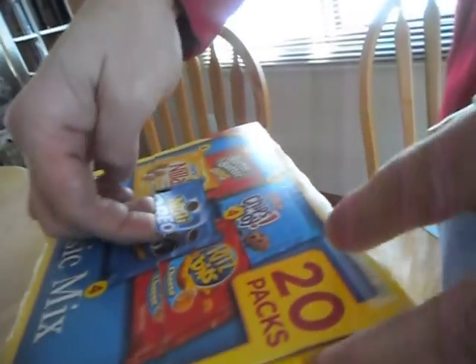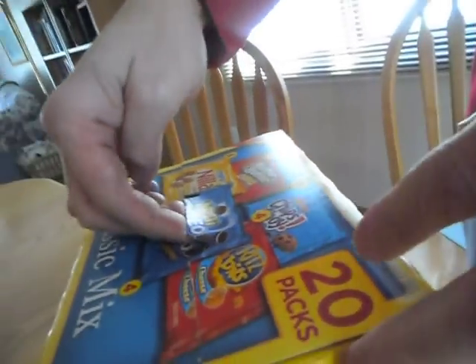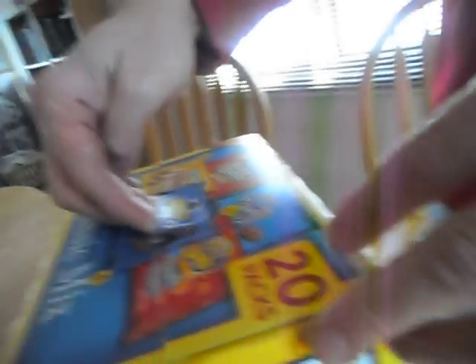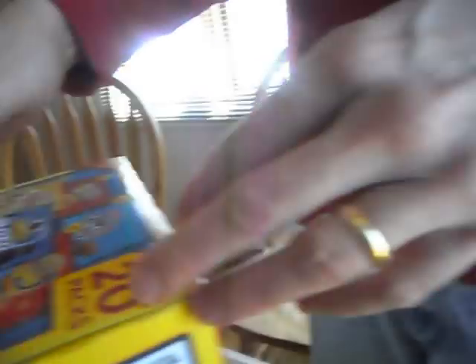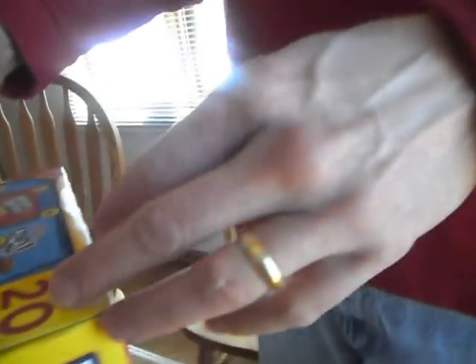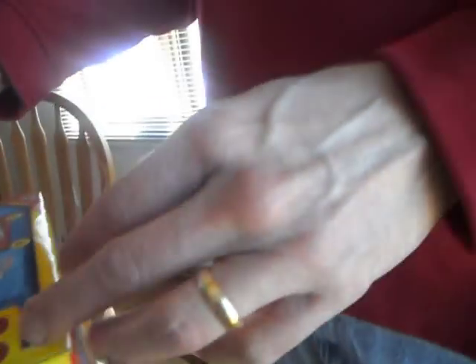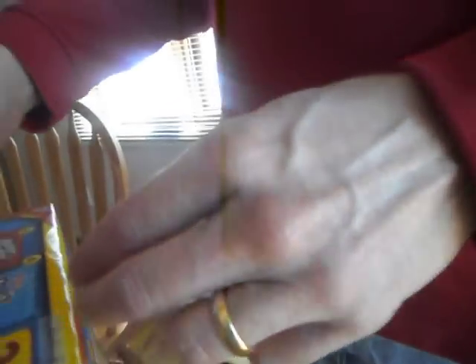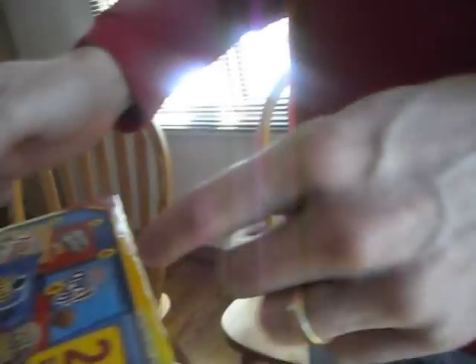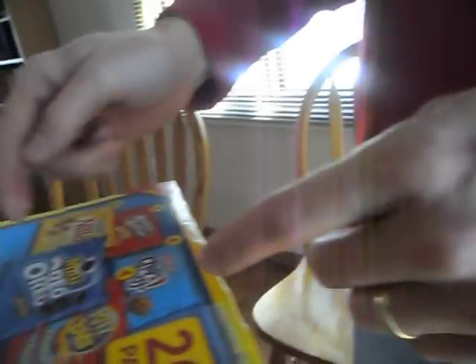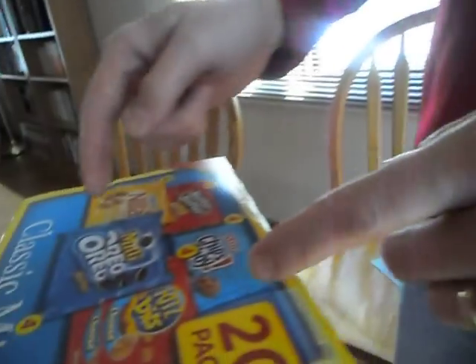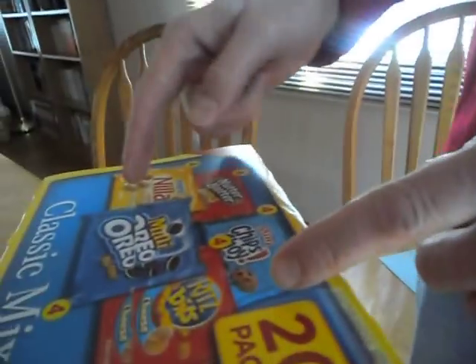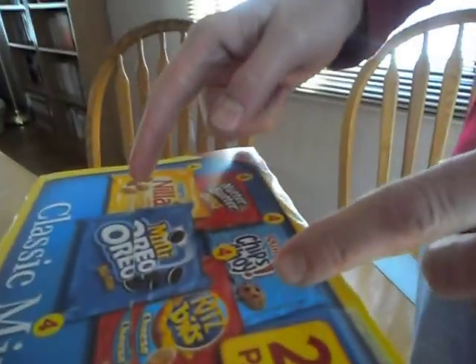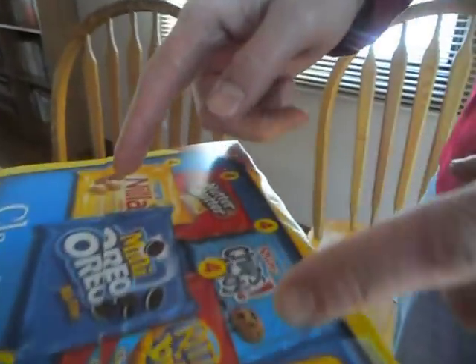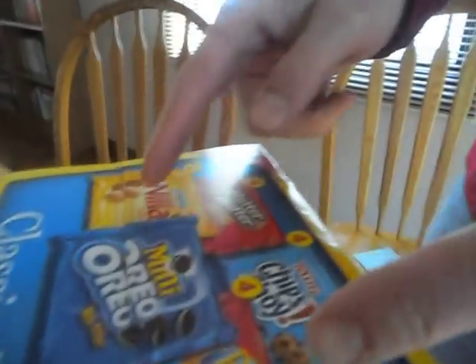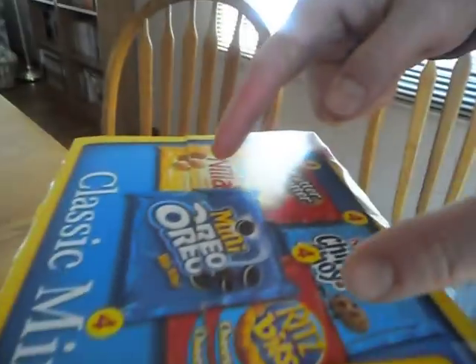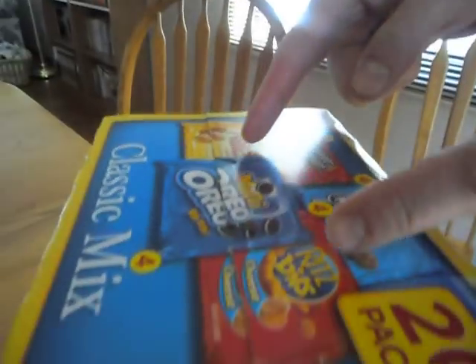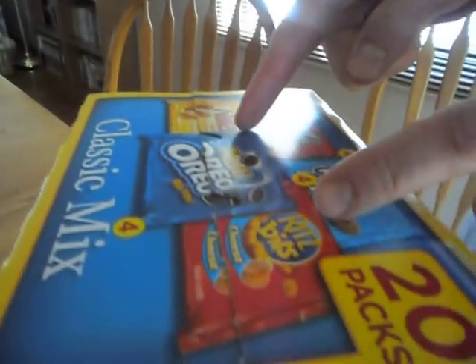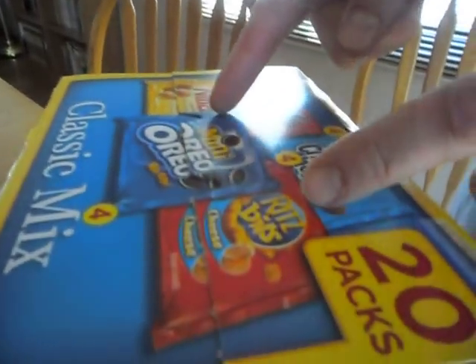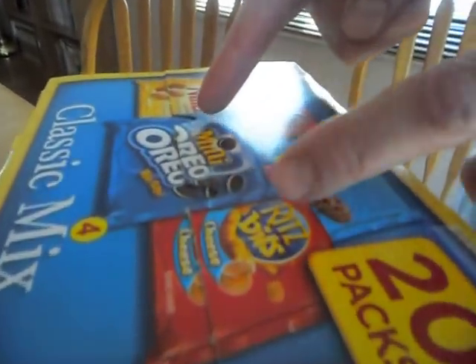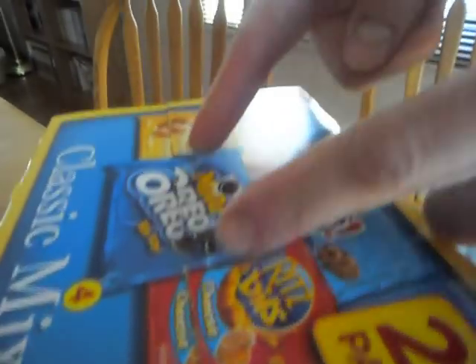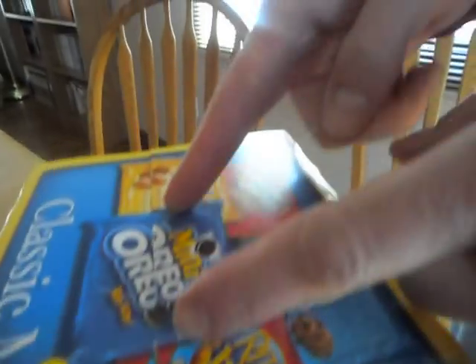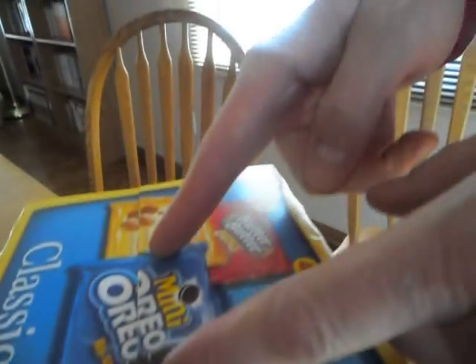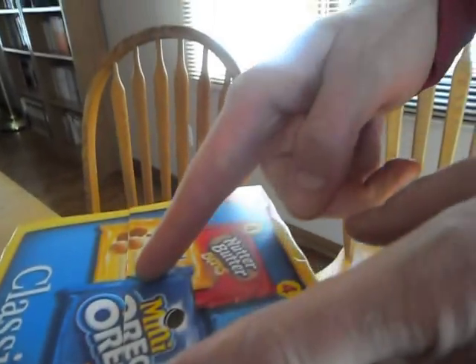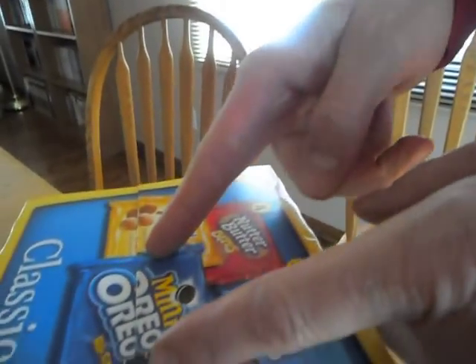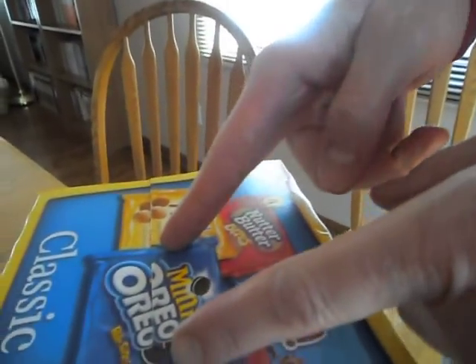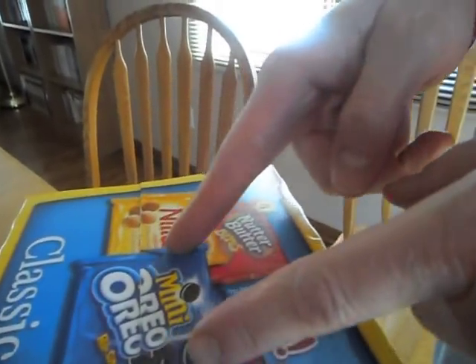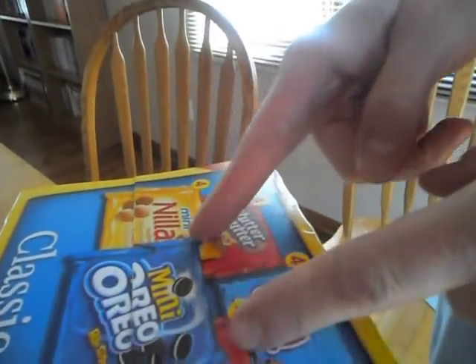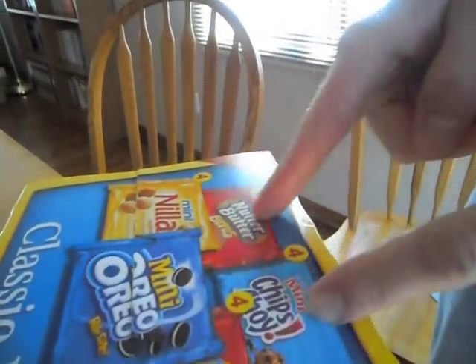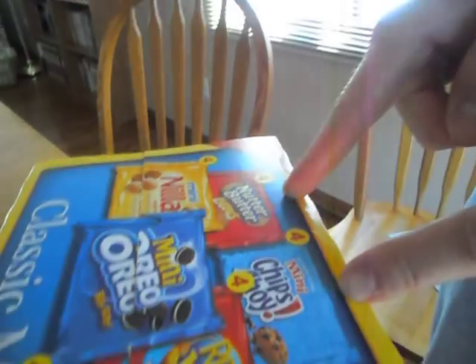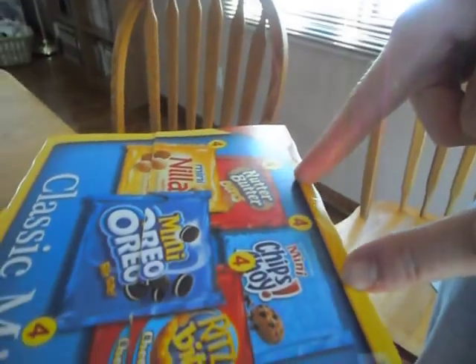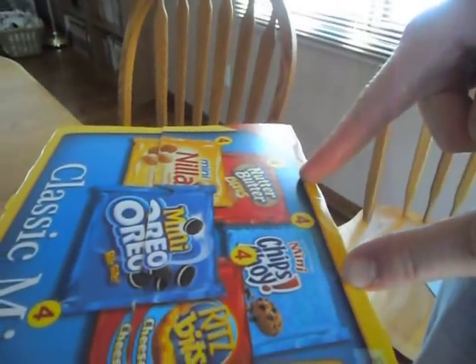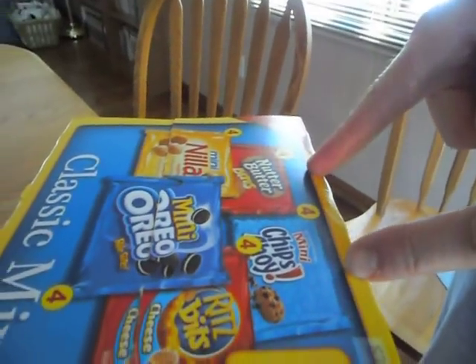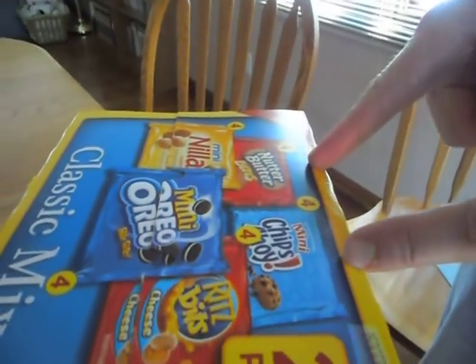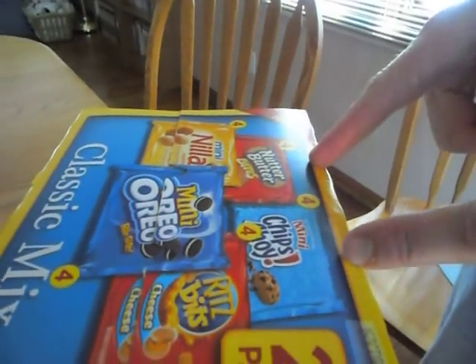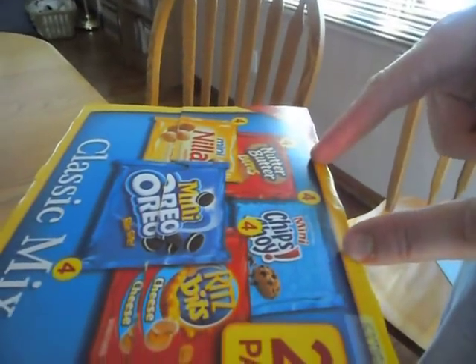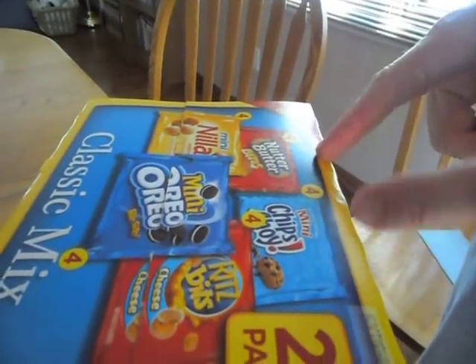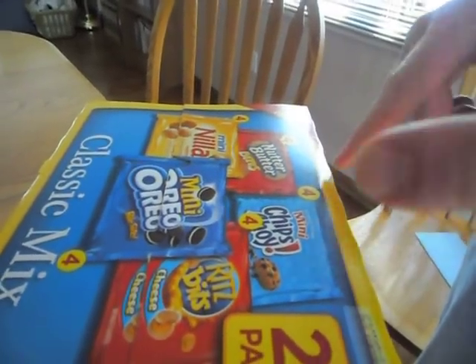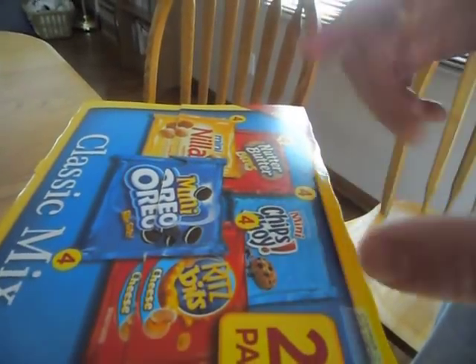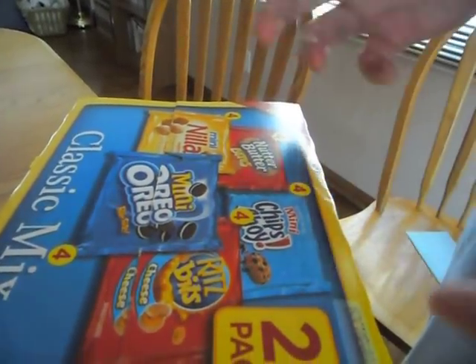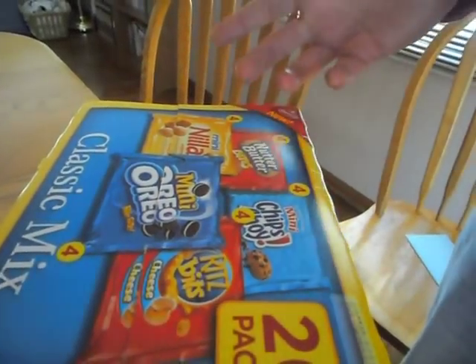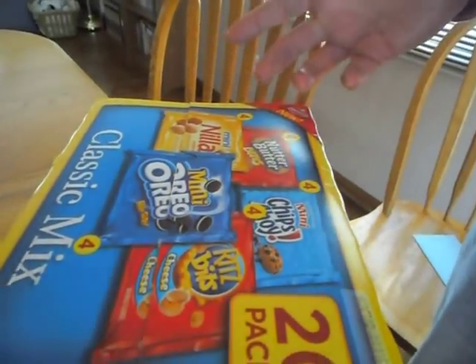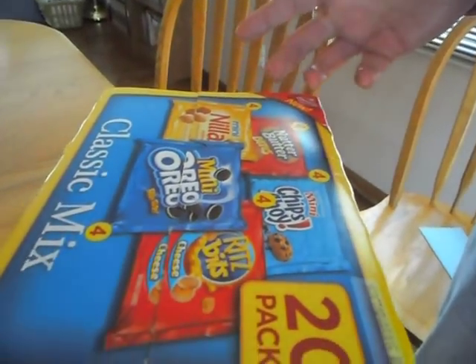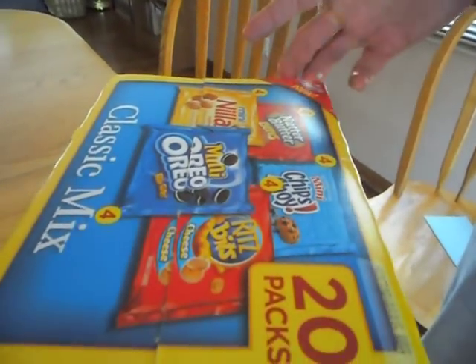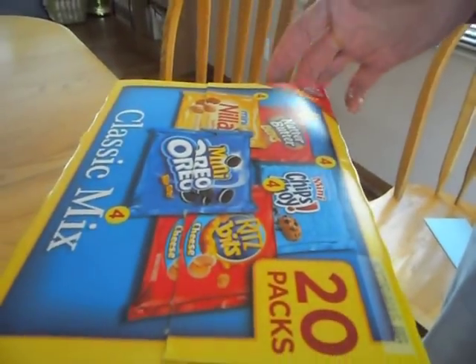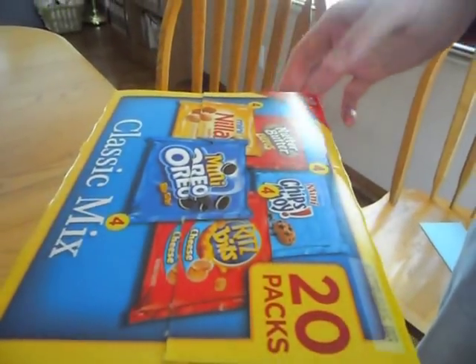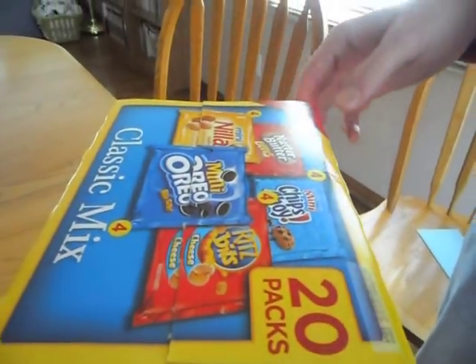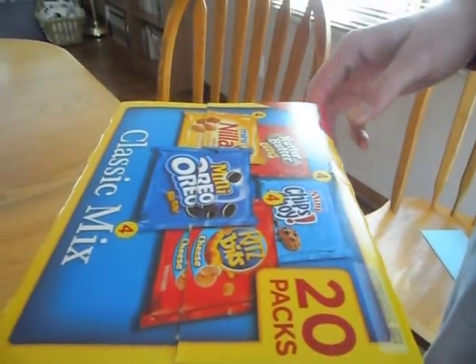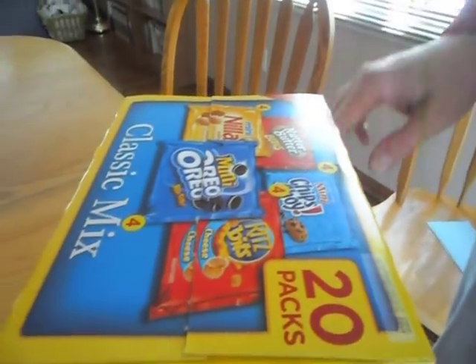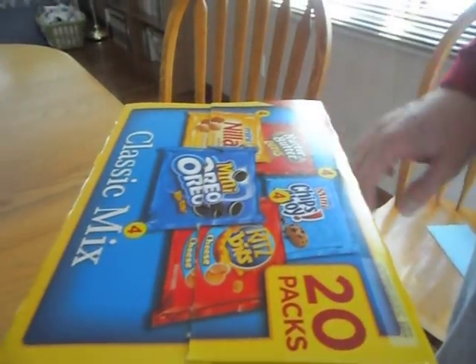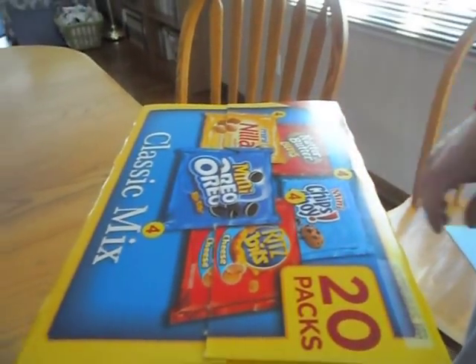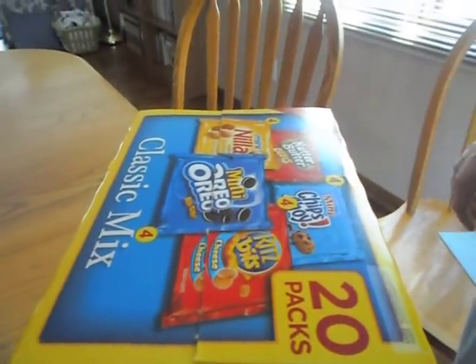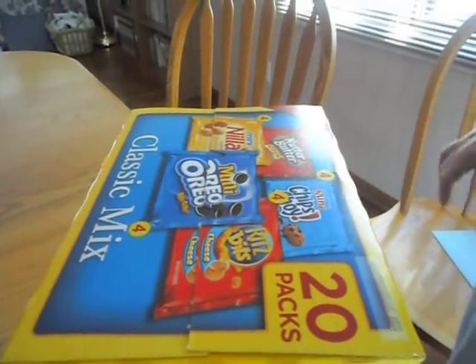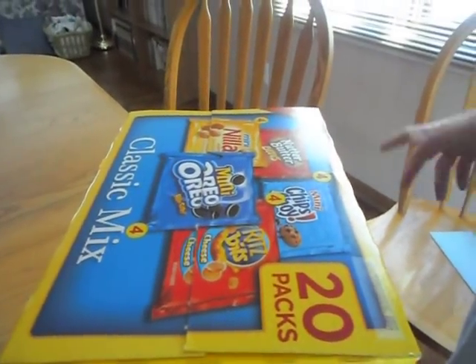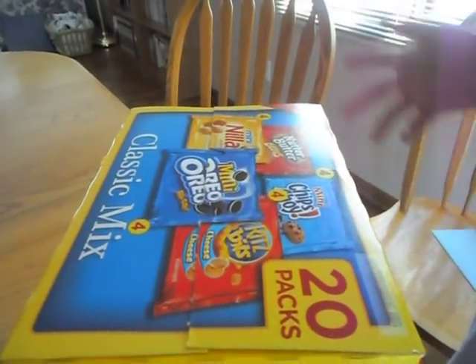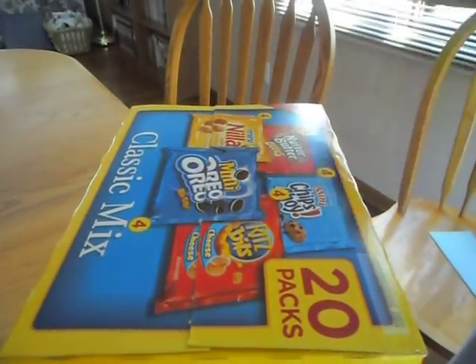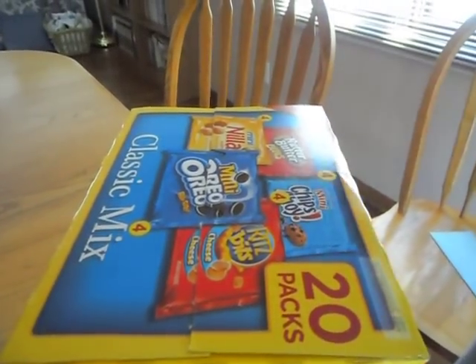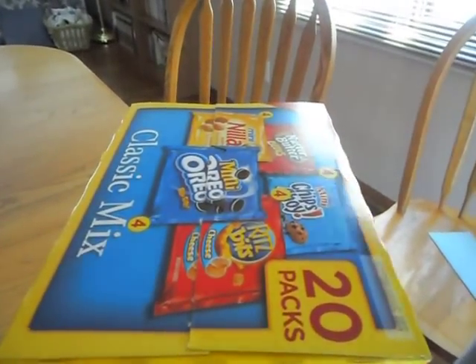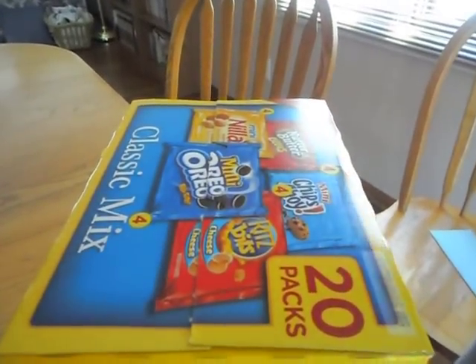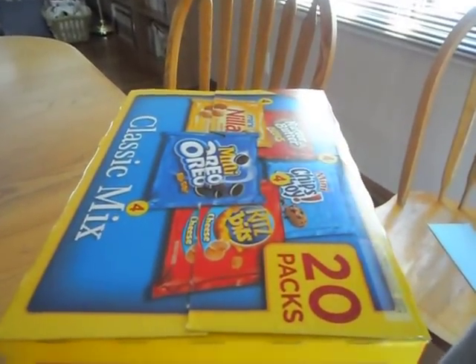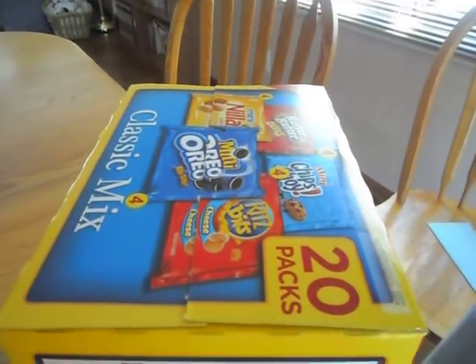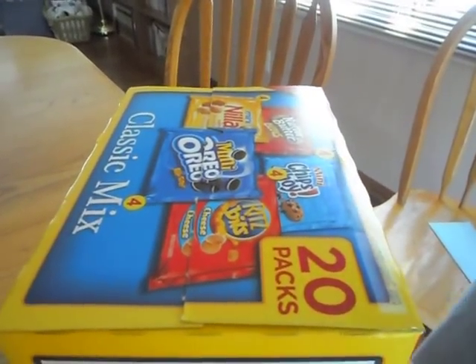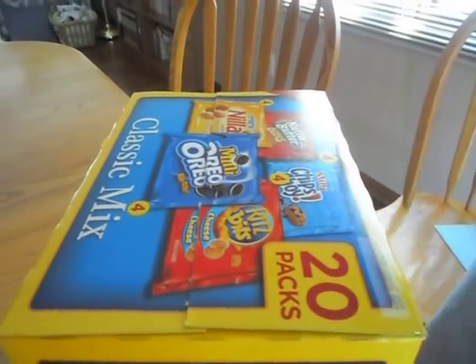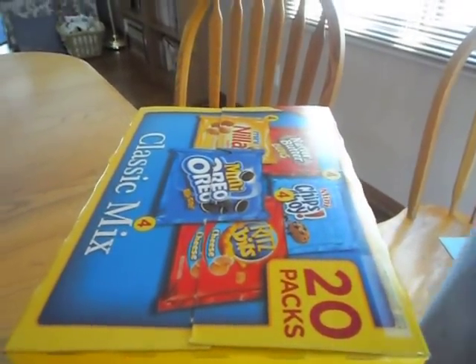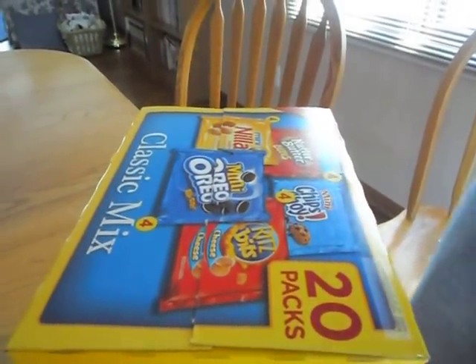What always happens is the box gets a rip right here and you can't ever close the lid again. So there's a better way.